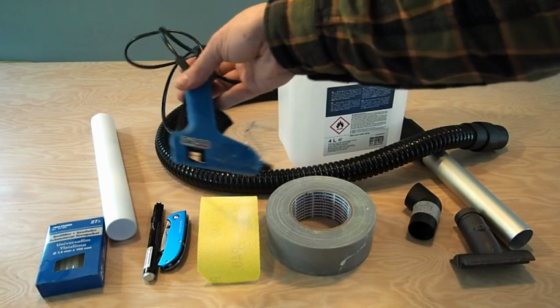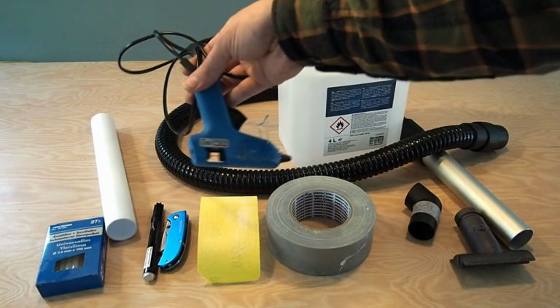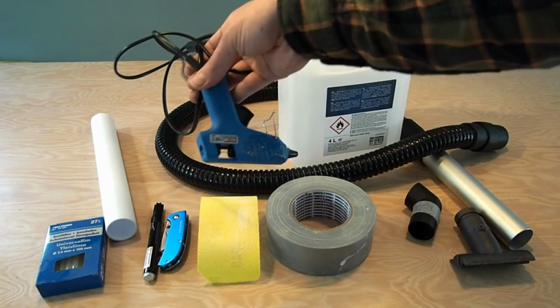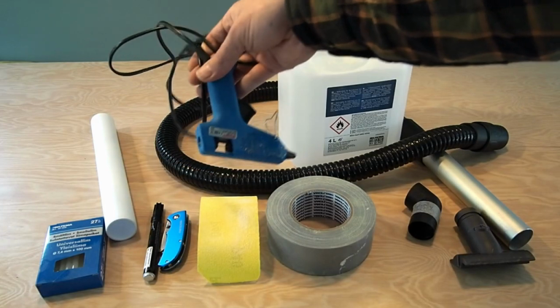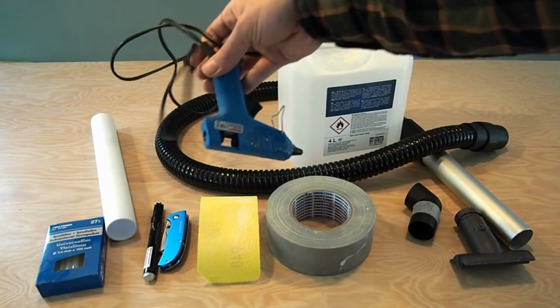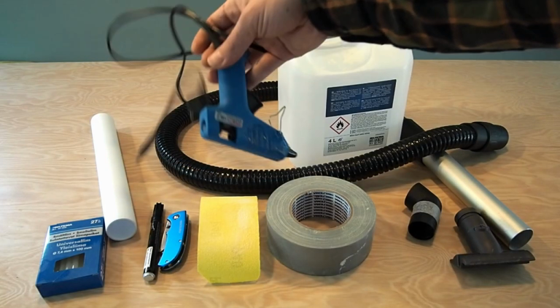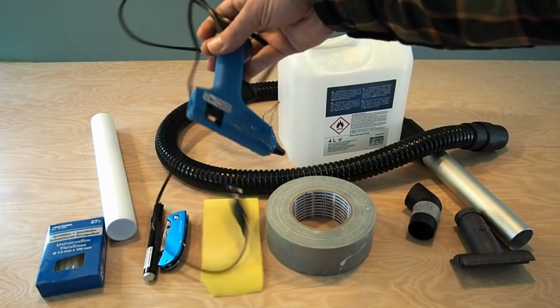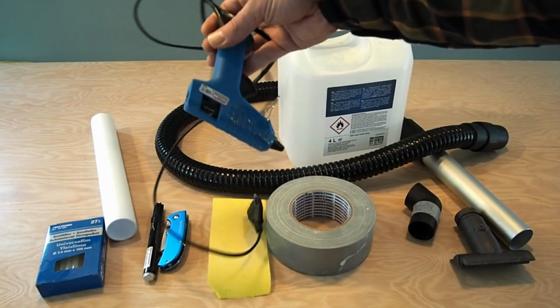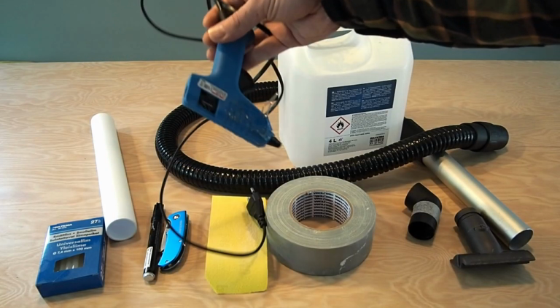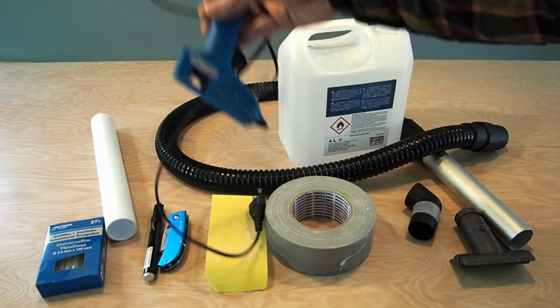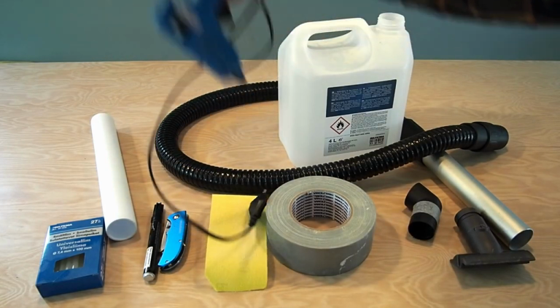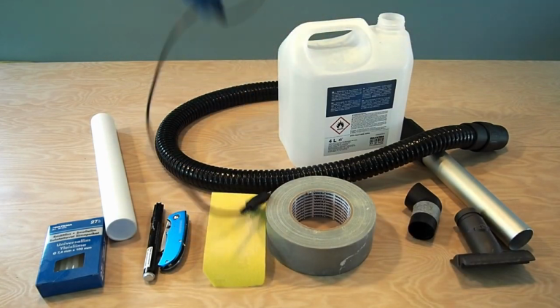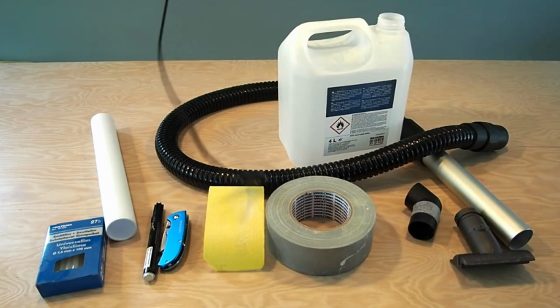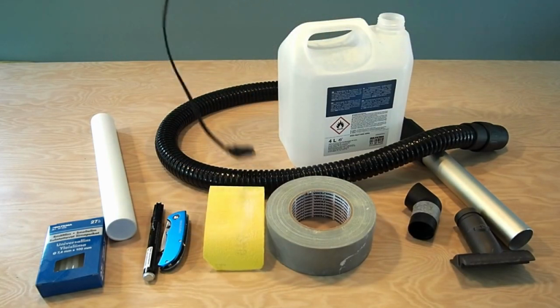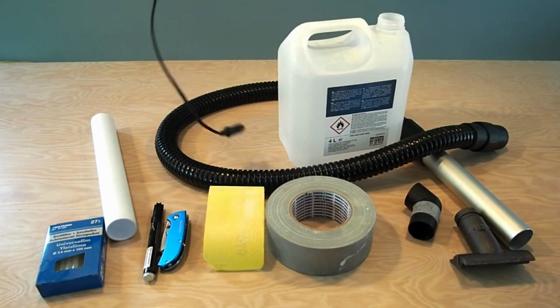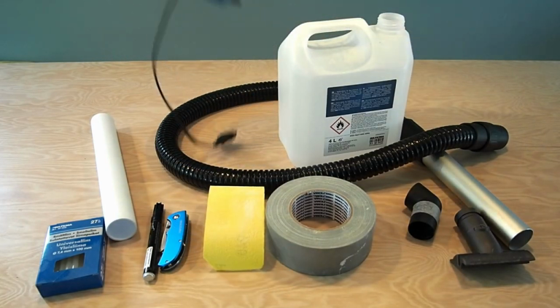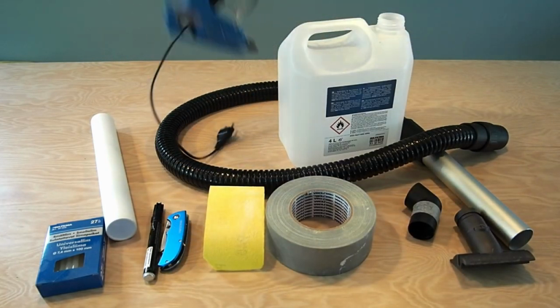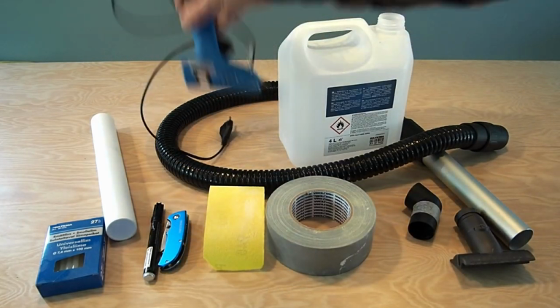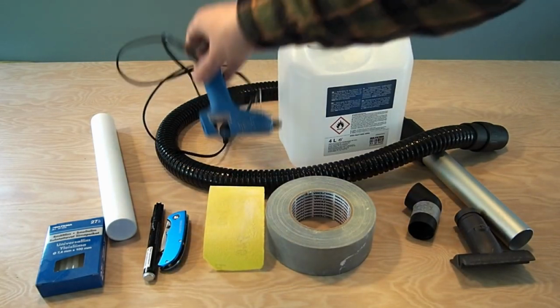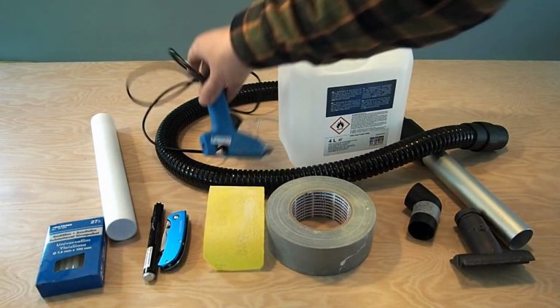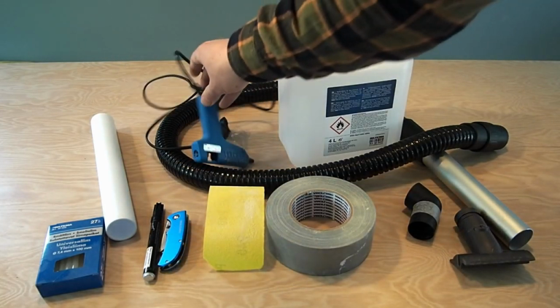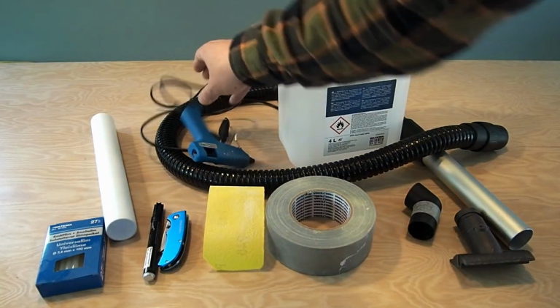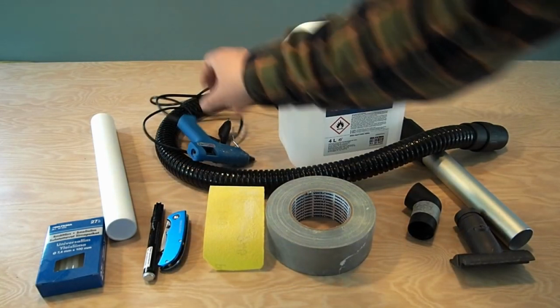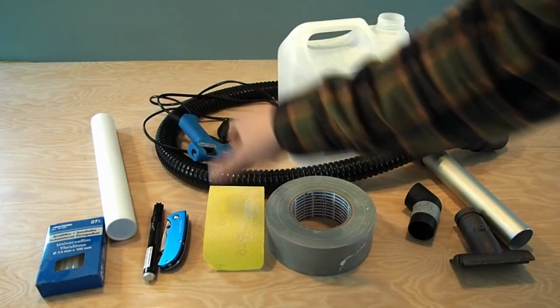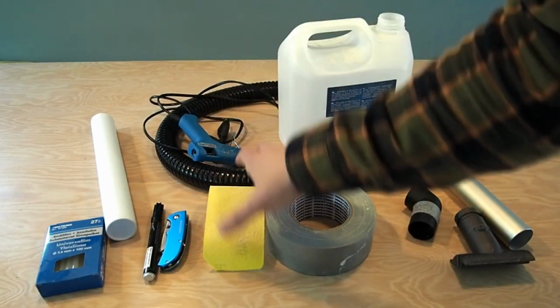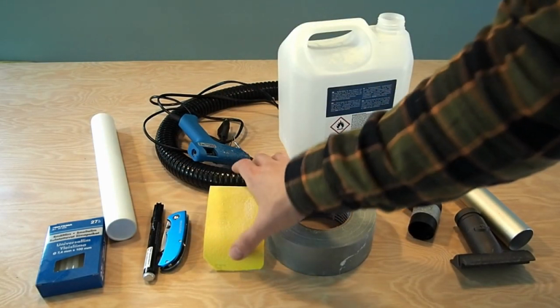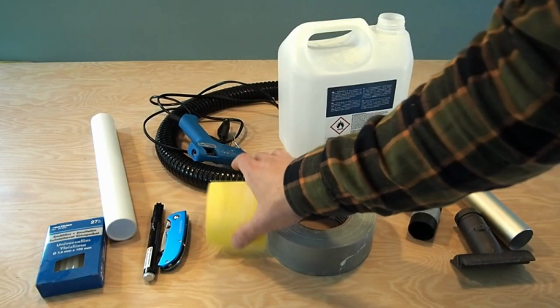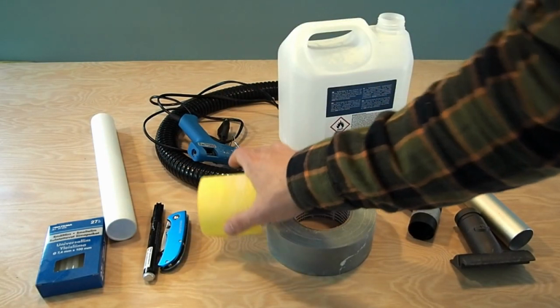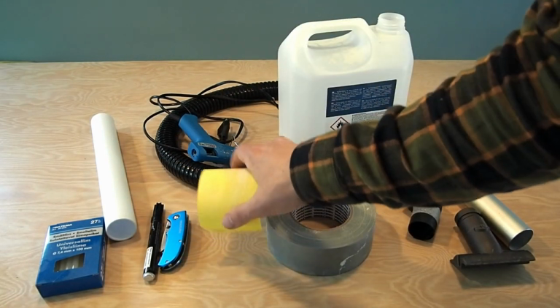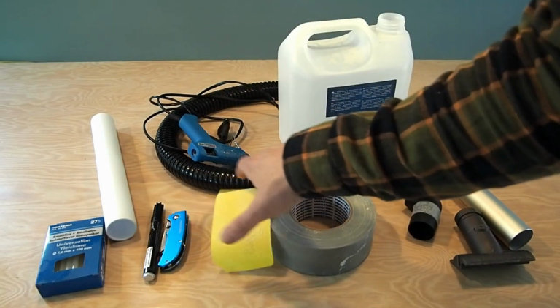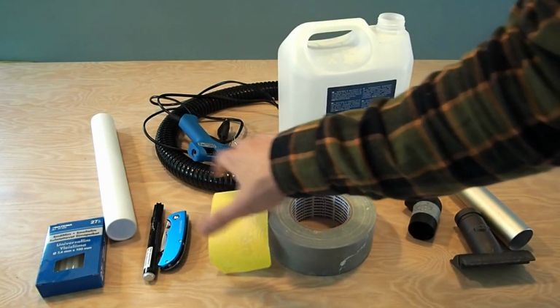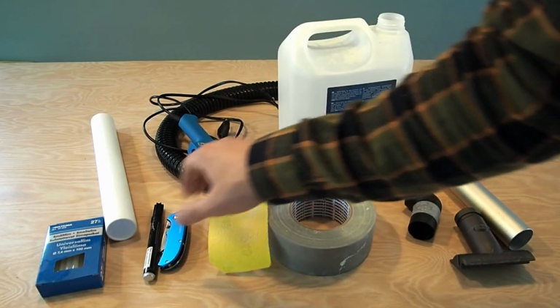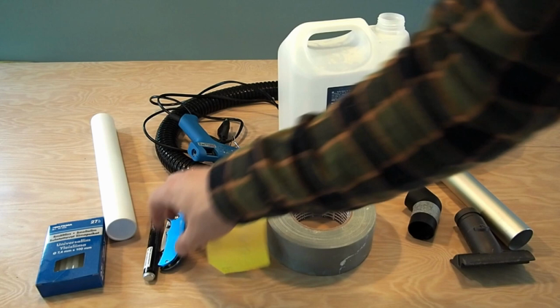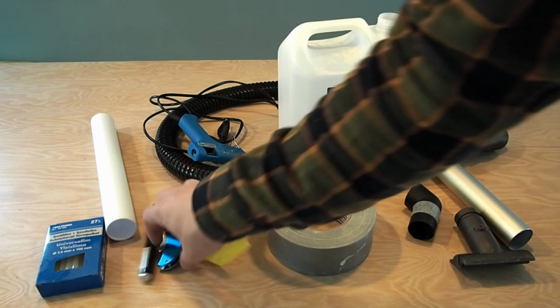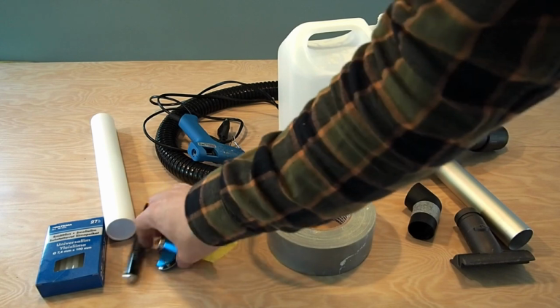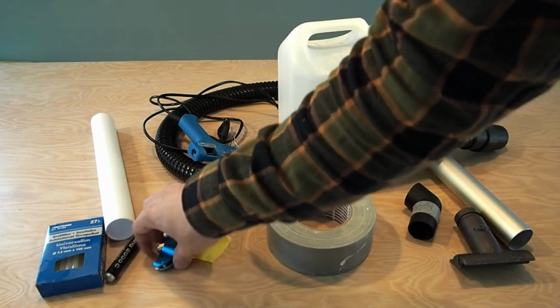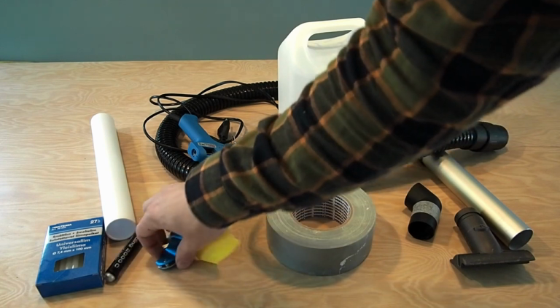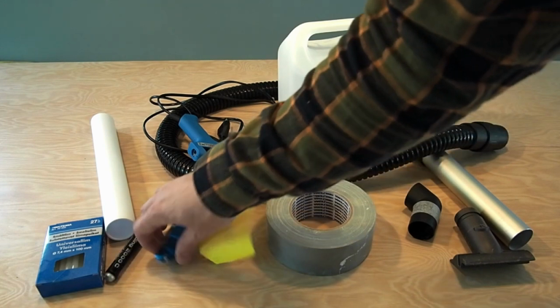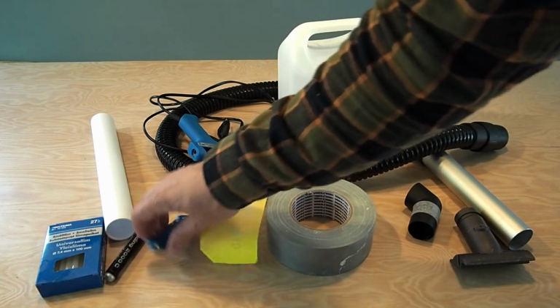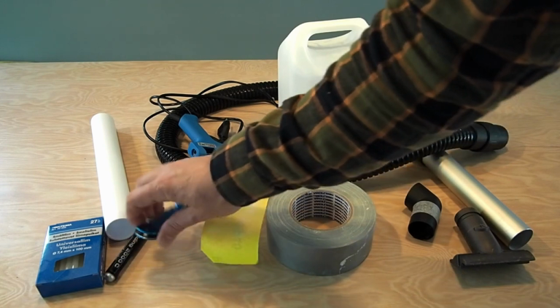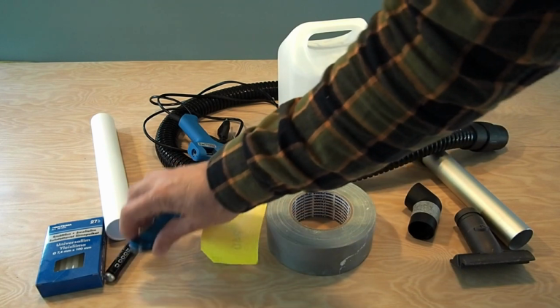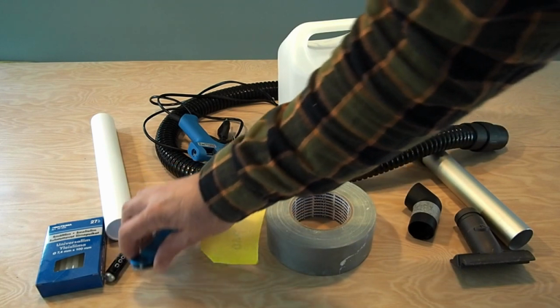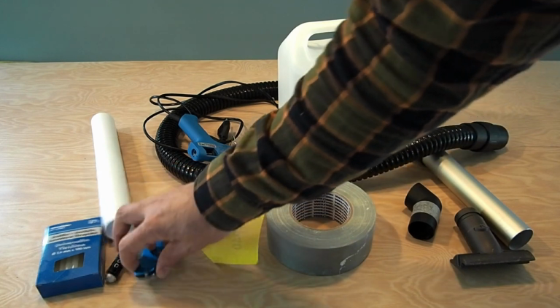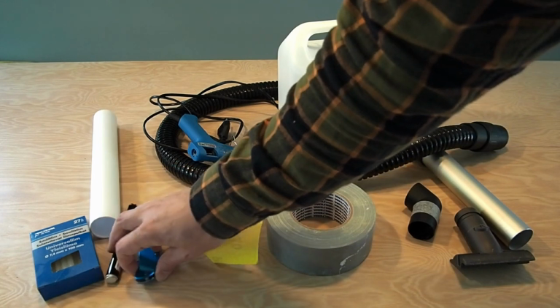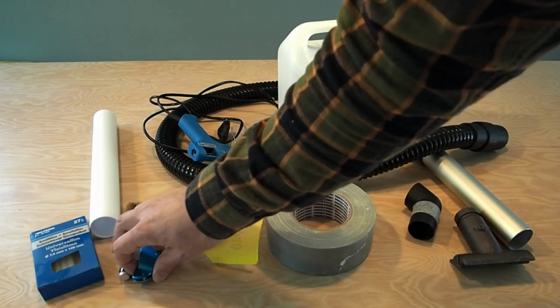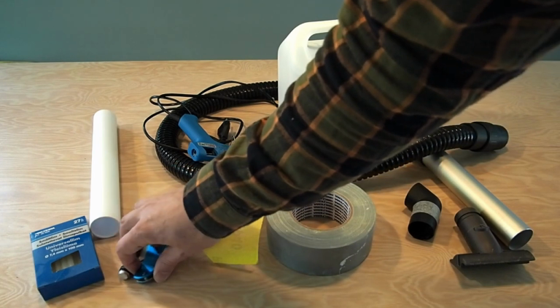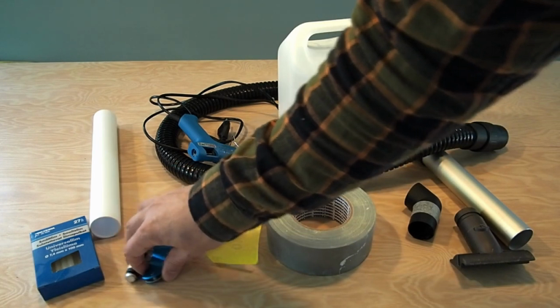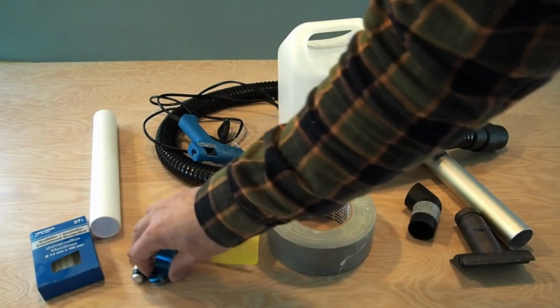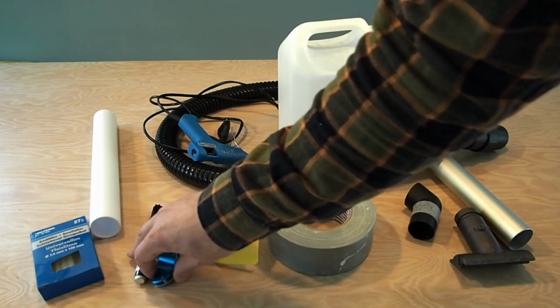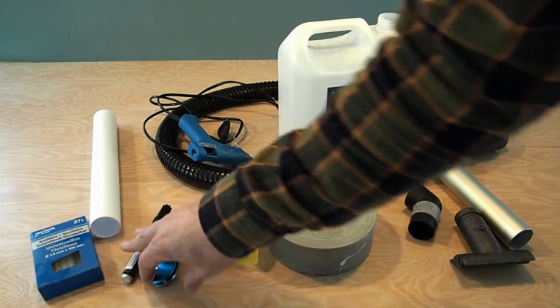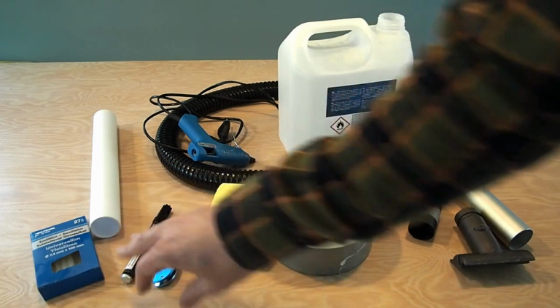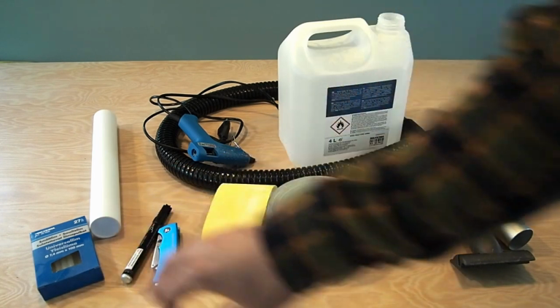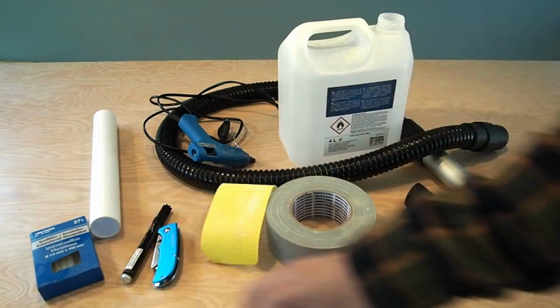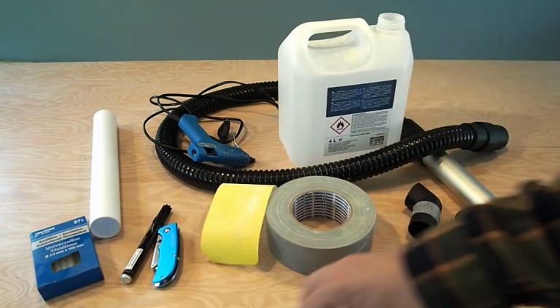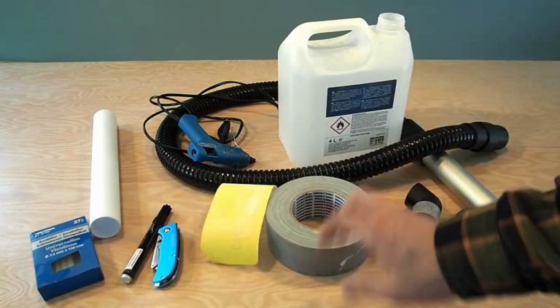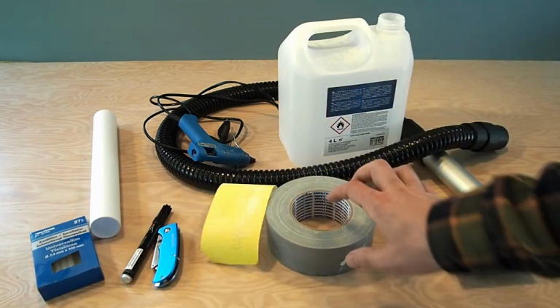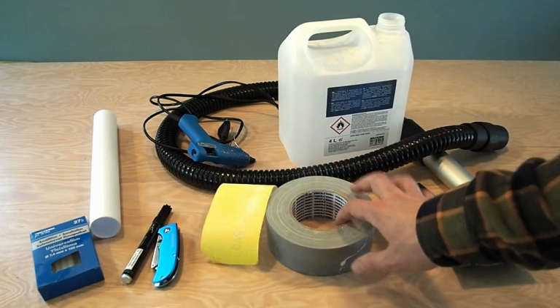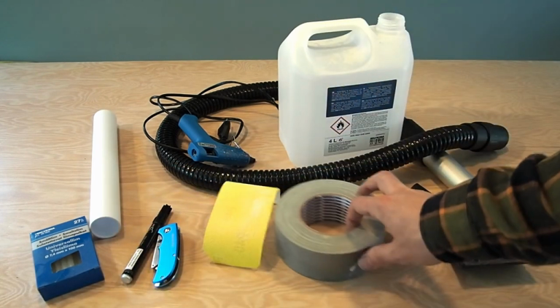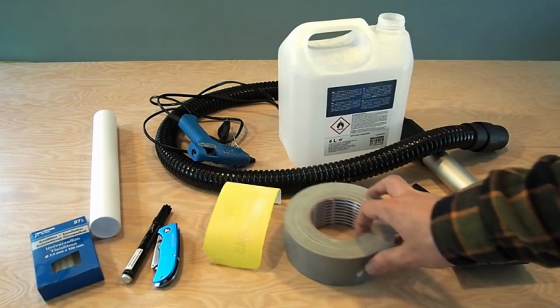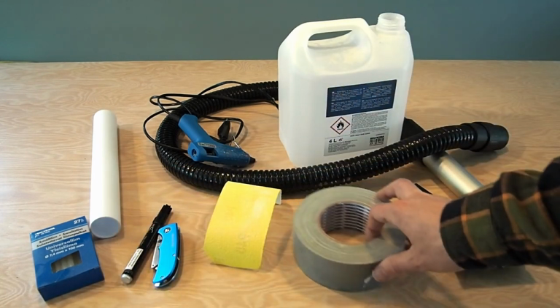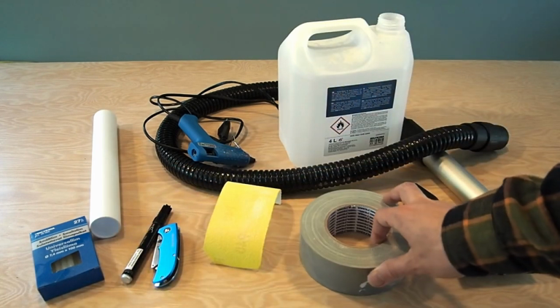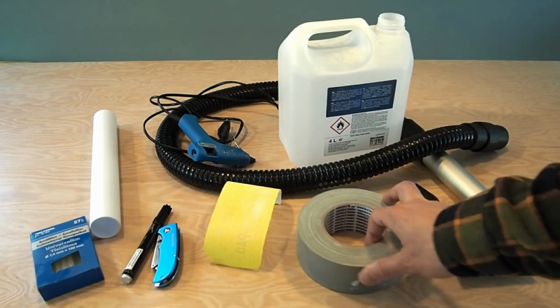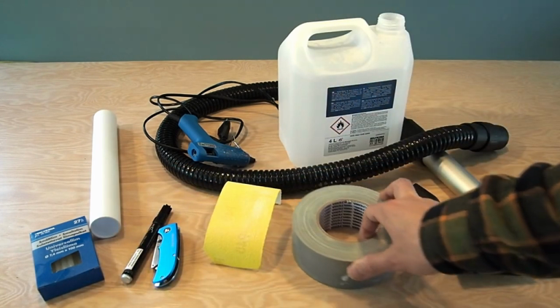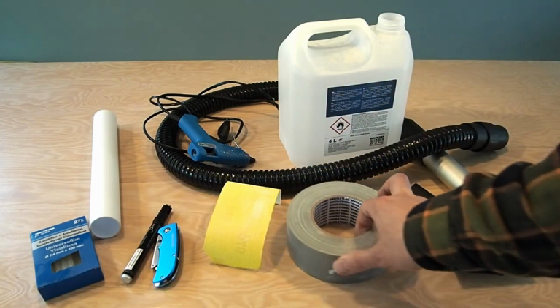Then there are some tools you will need: hot glue, sandpaper, a carpet knife, a marker, and some duct tape.